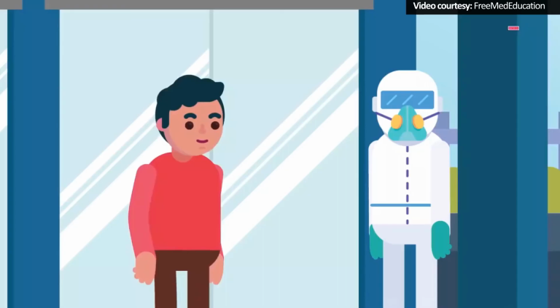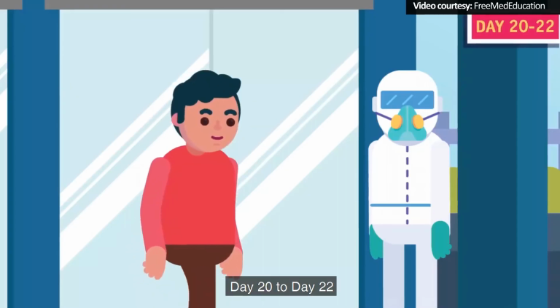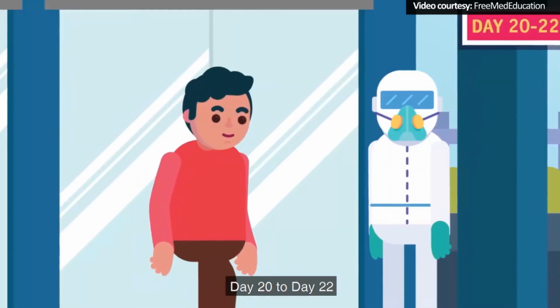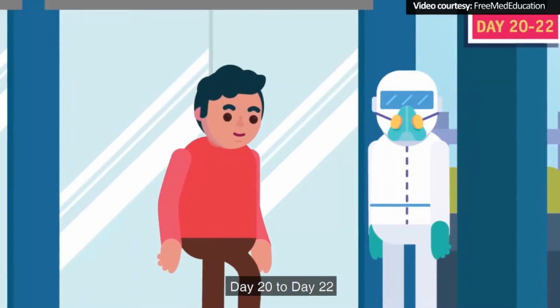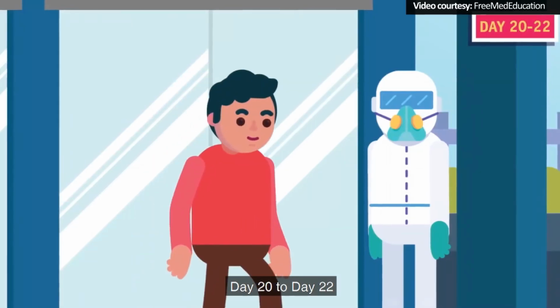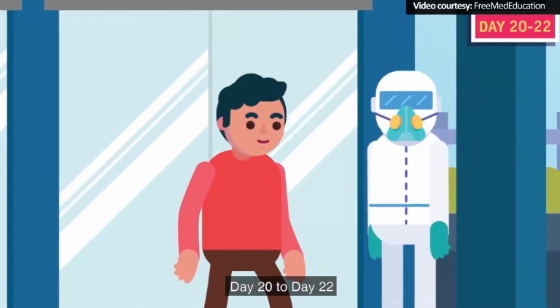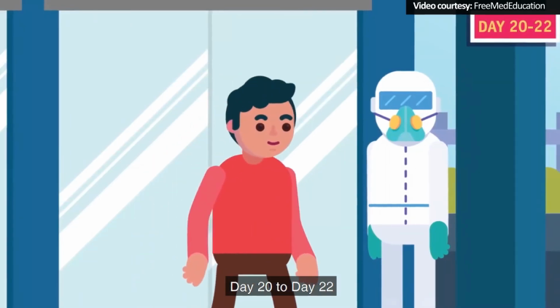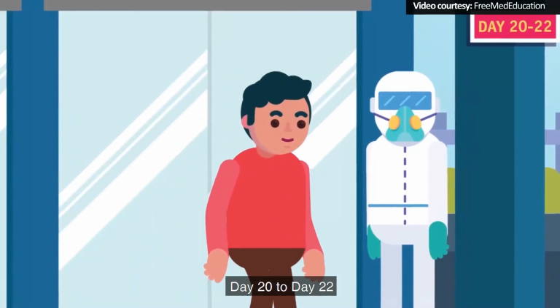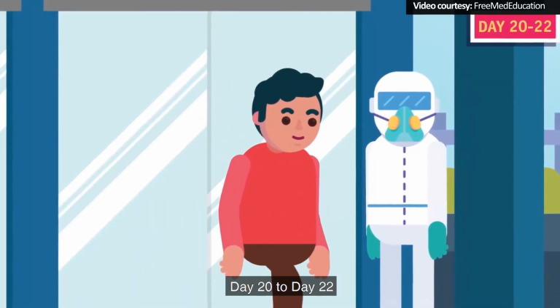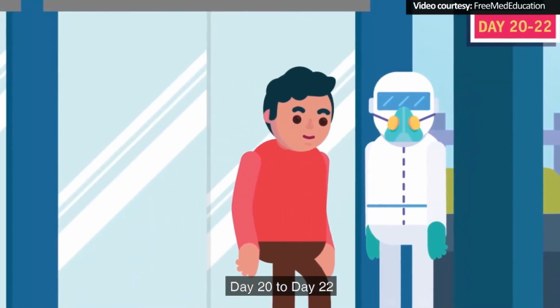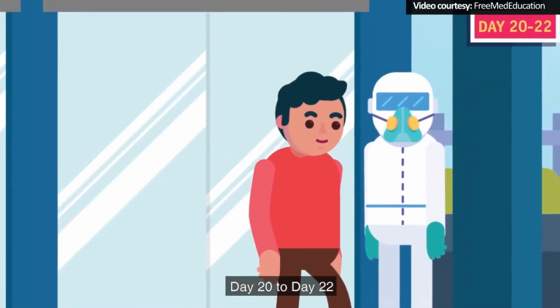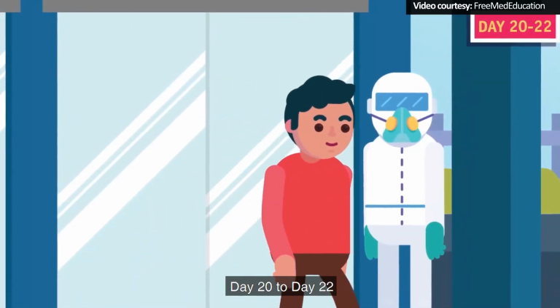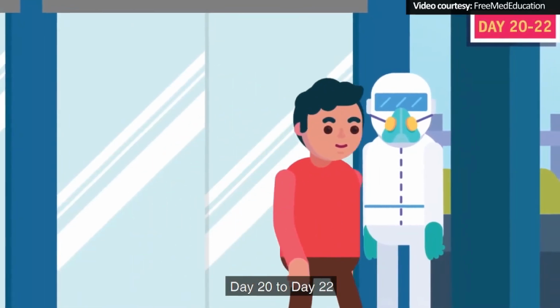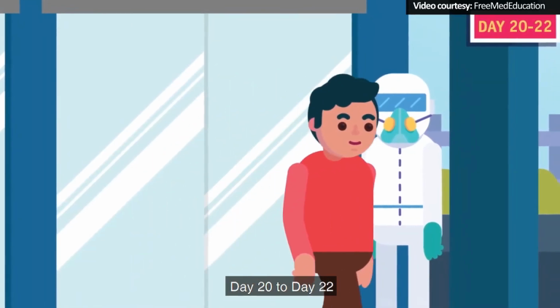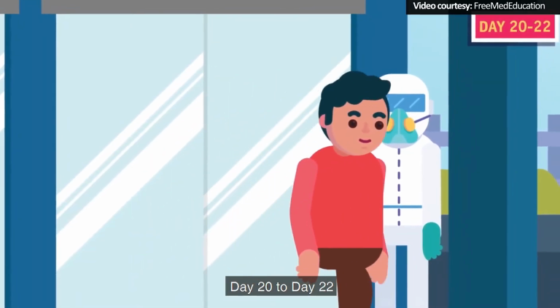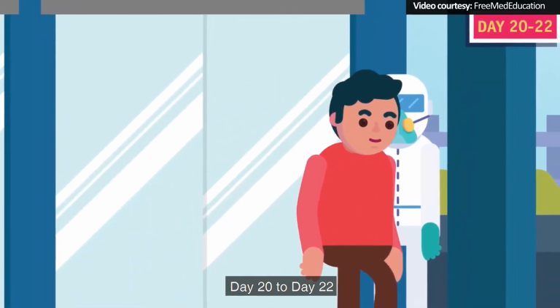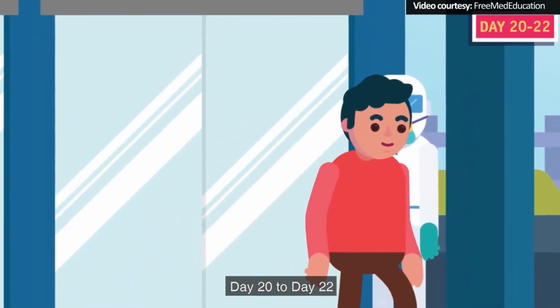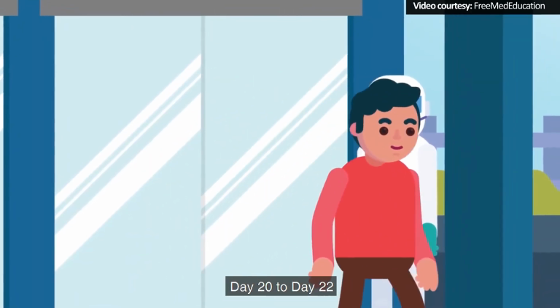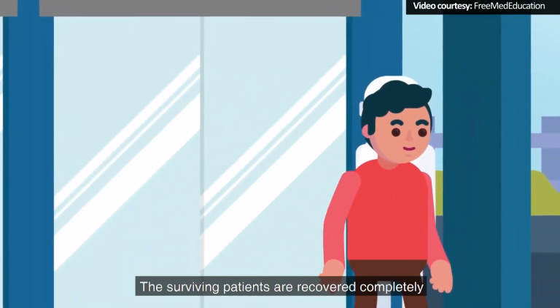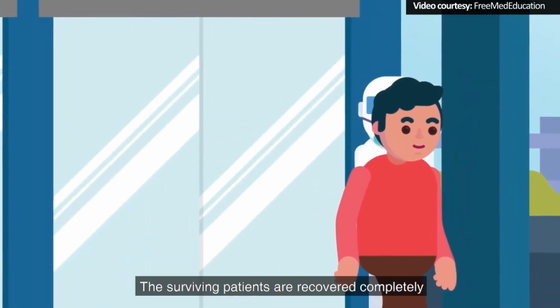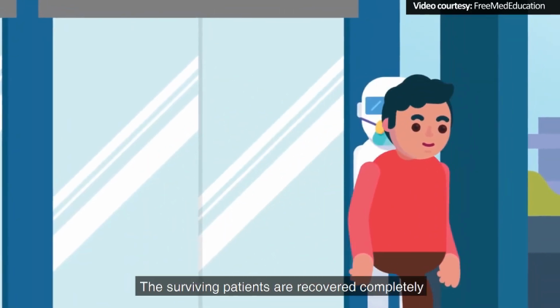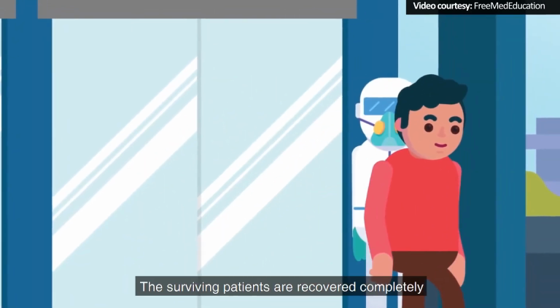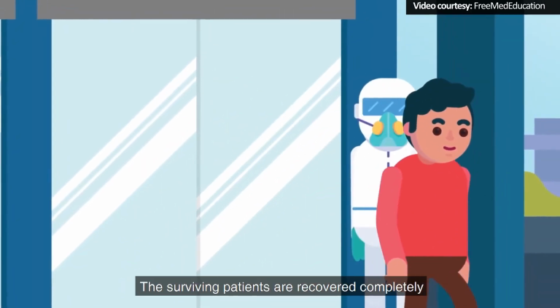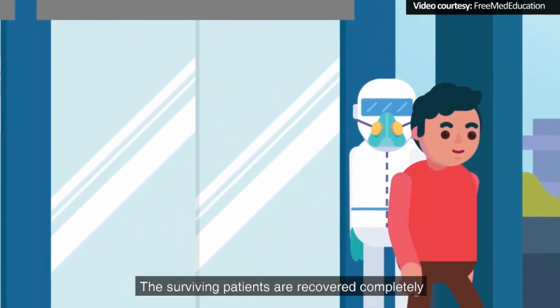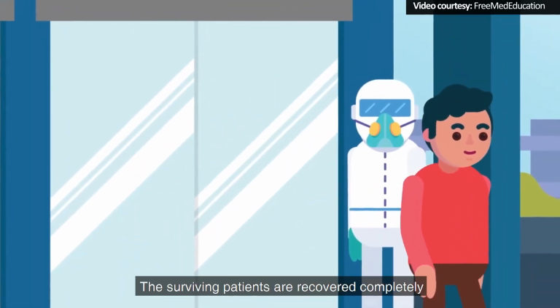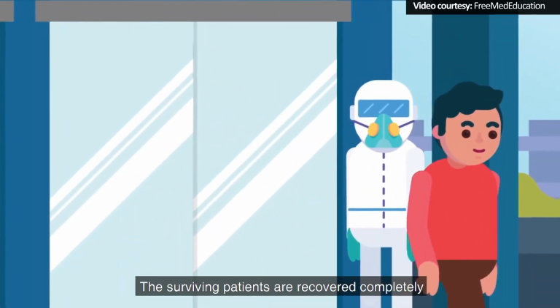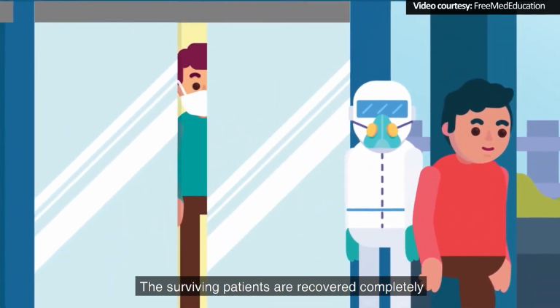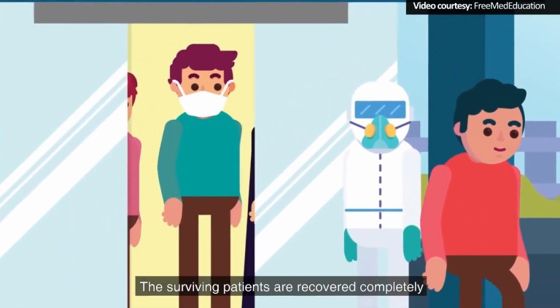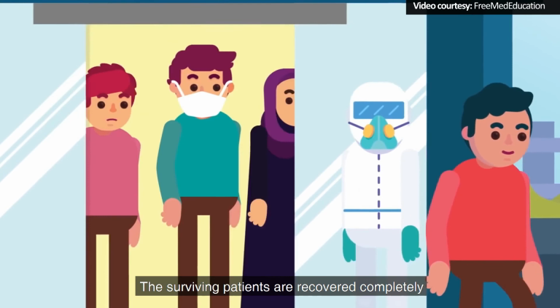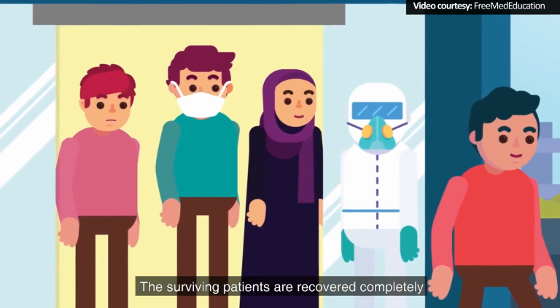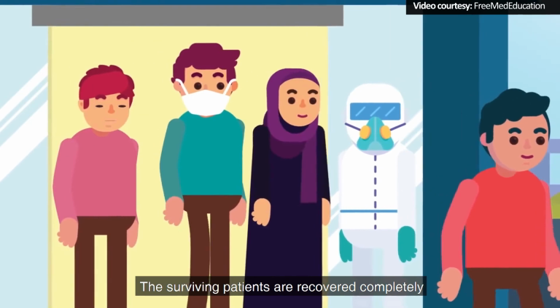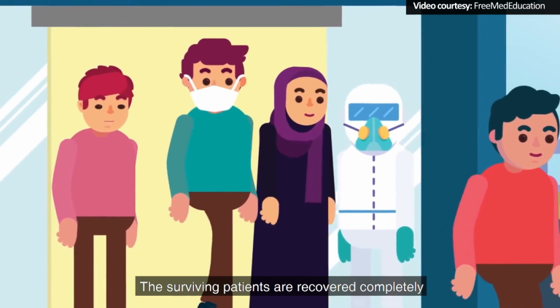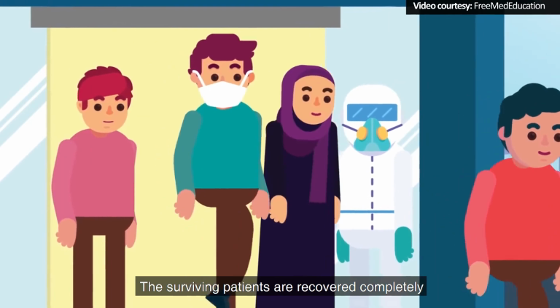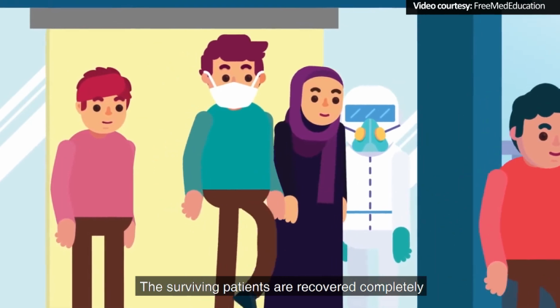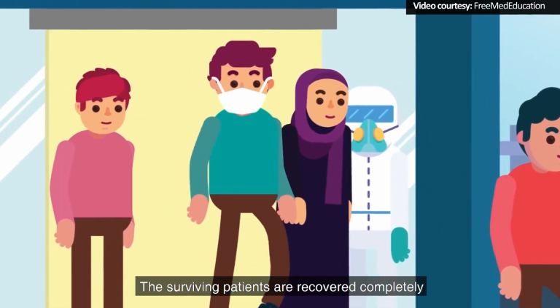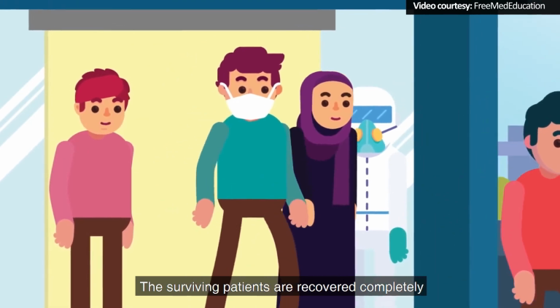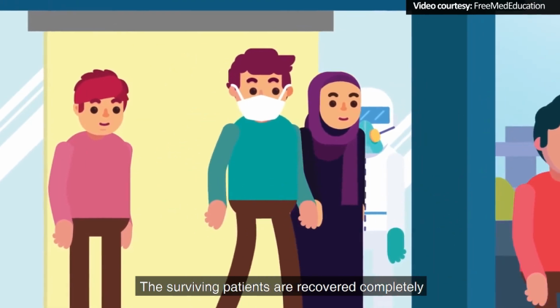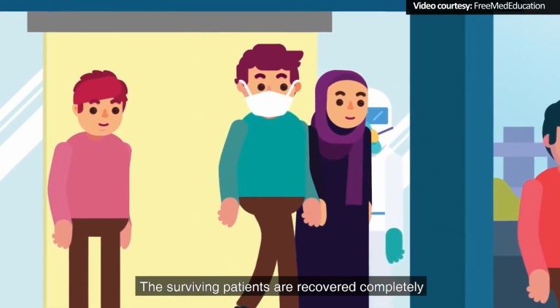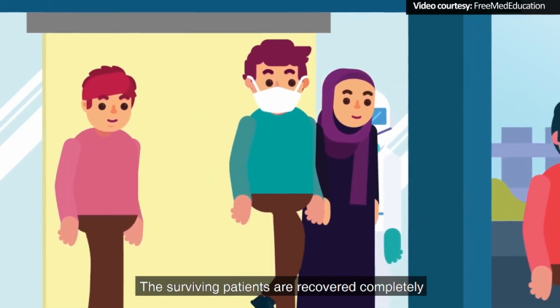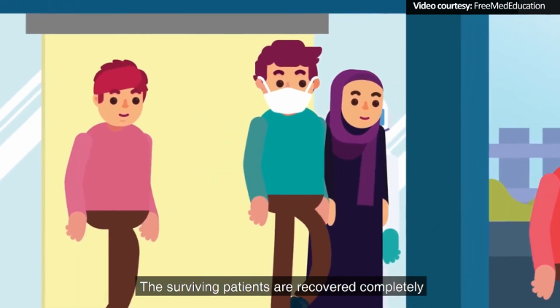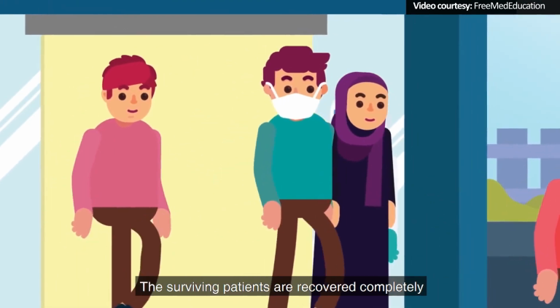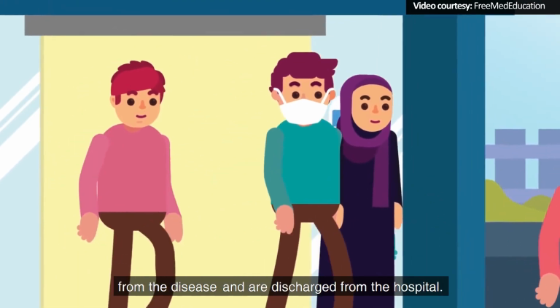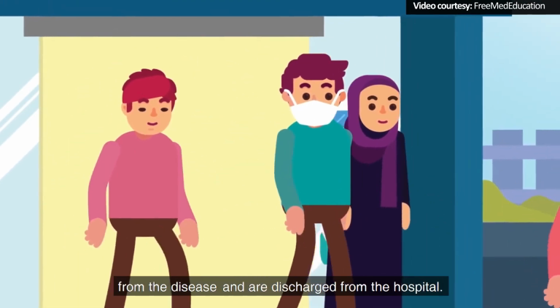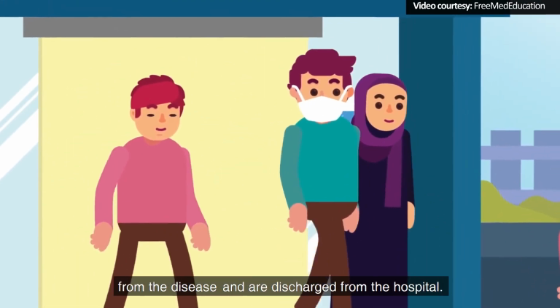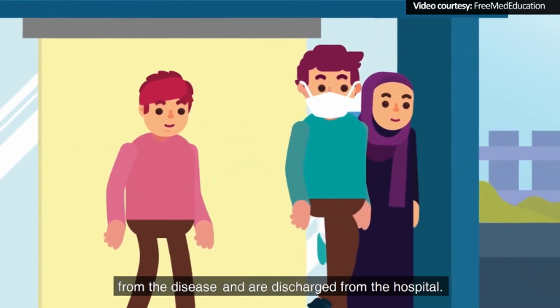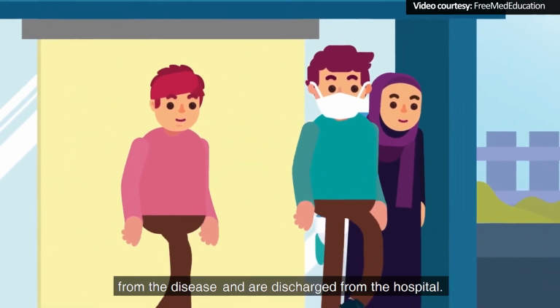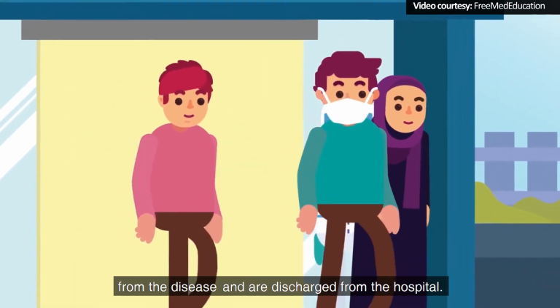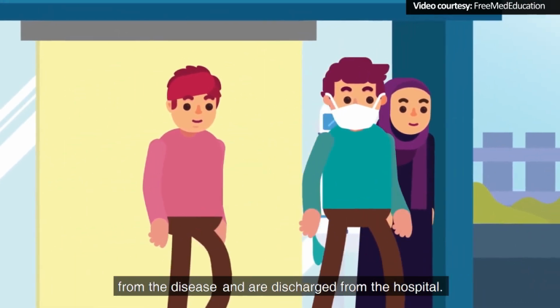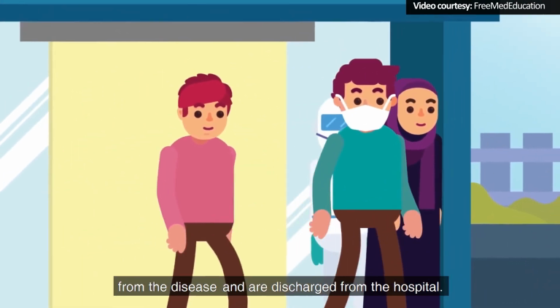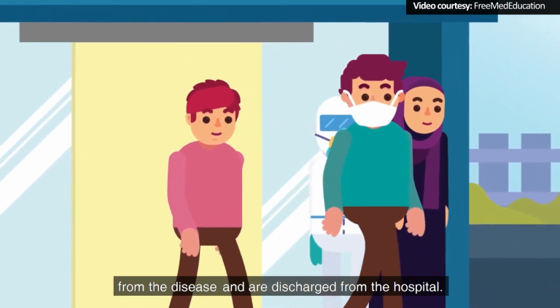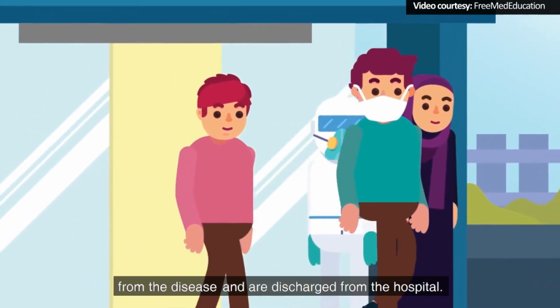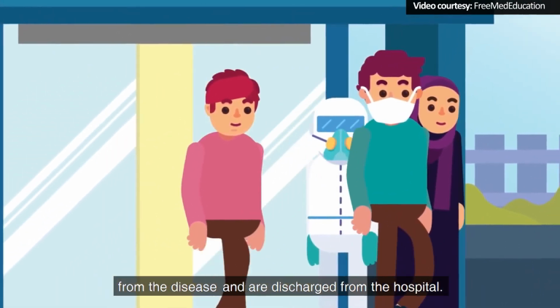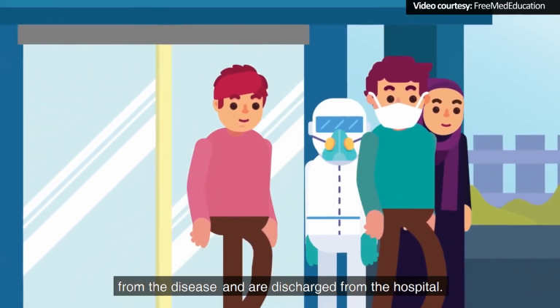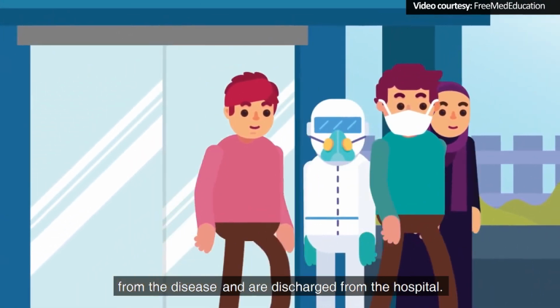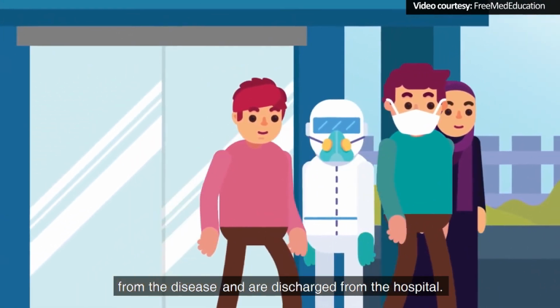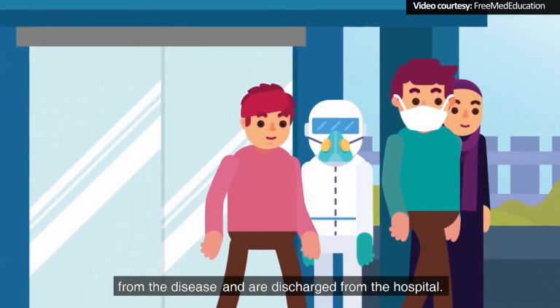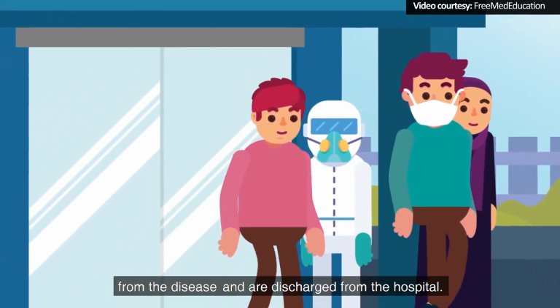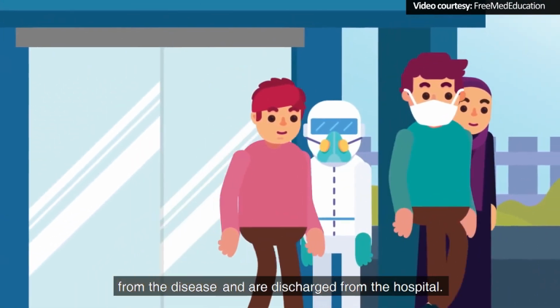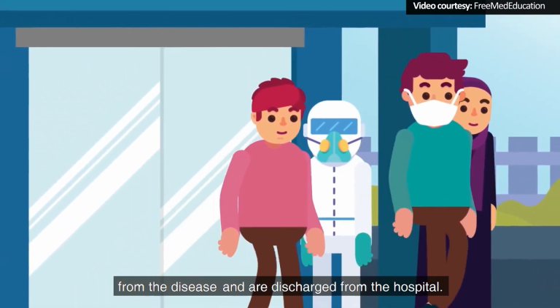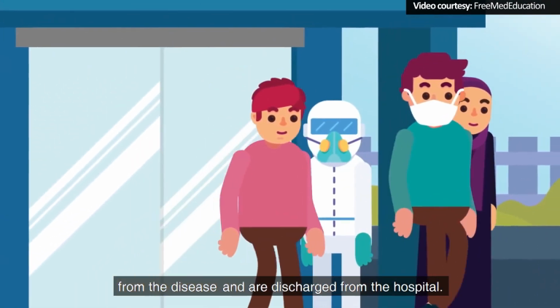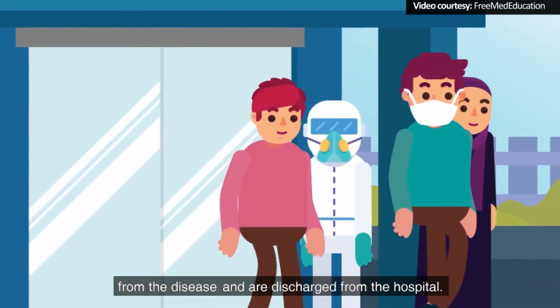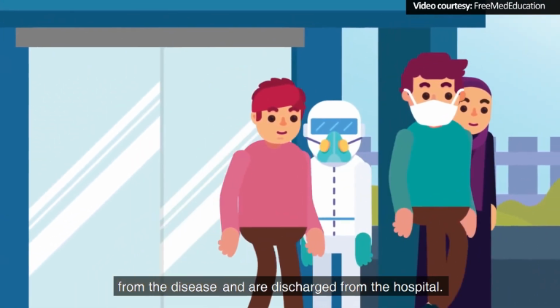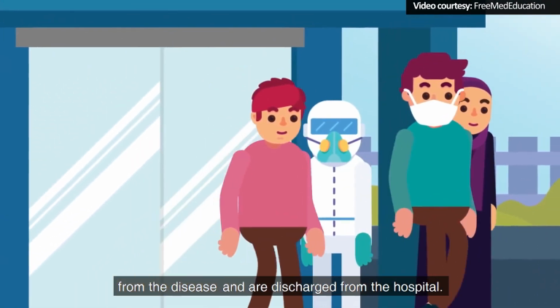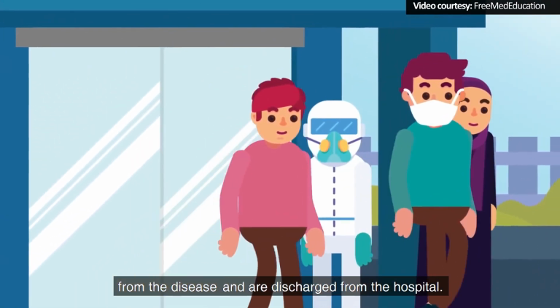Day 20 to 22: The surviving patients are recovered completely from the disease and are discharged from the hospital.